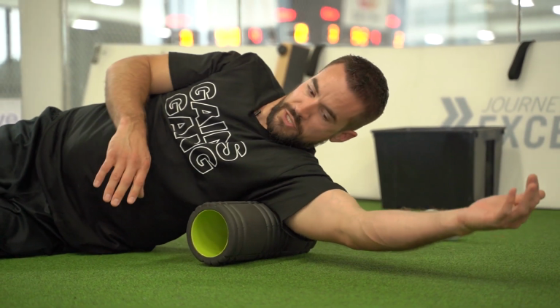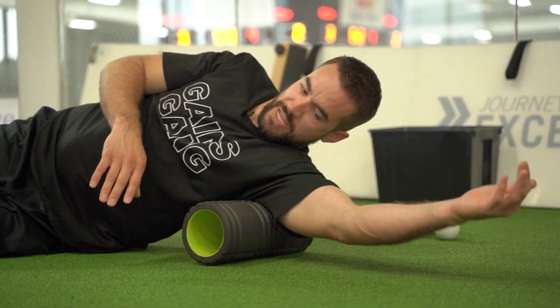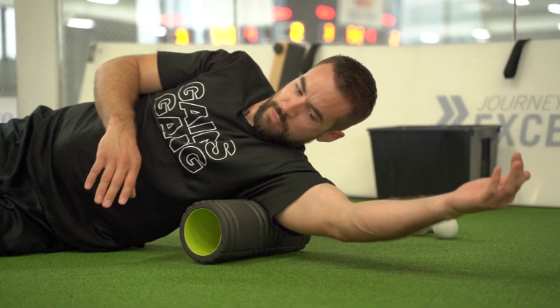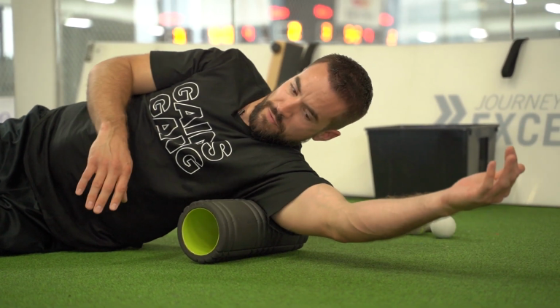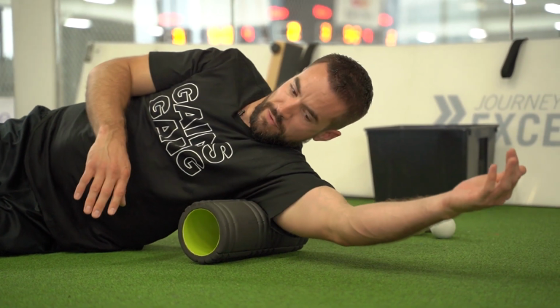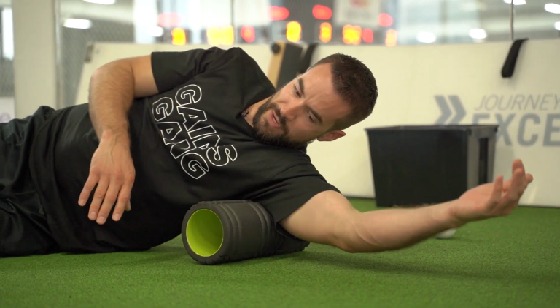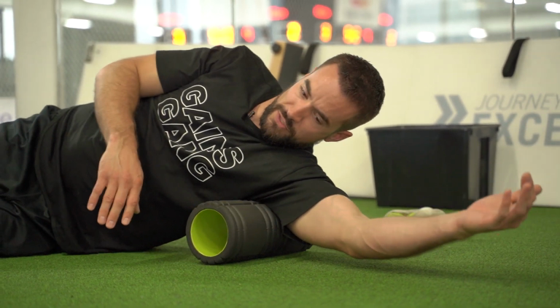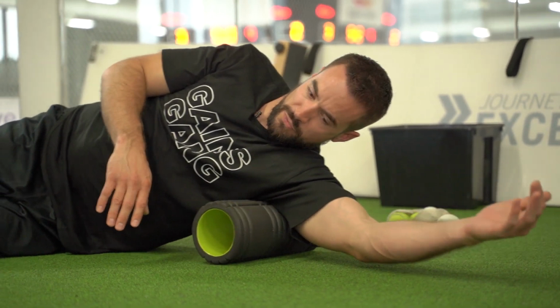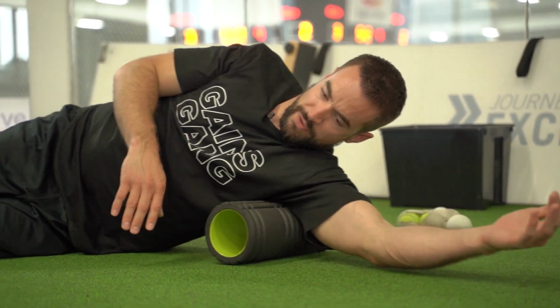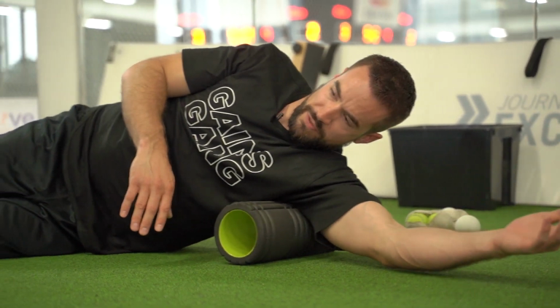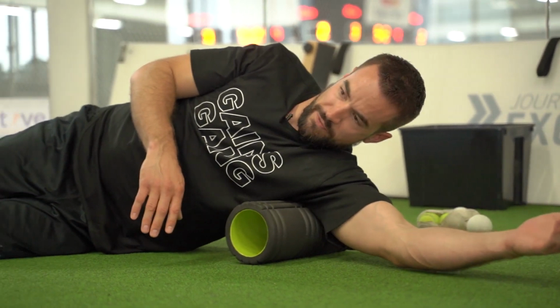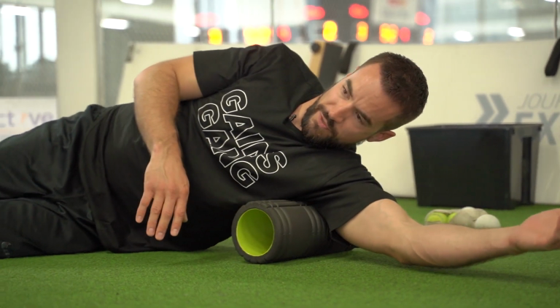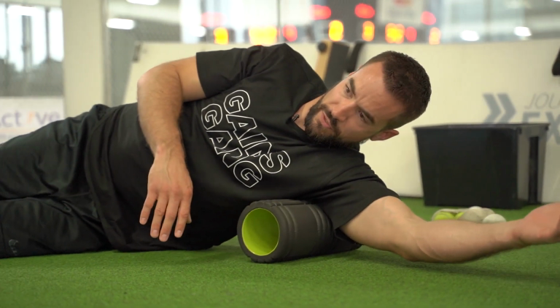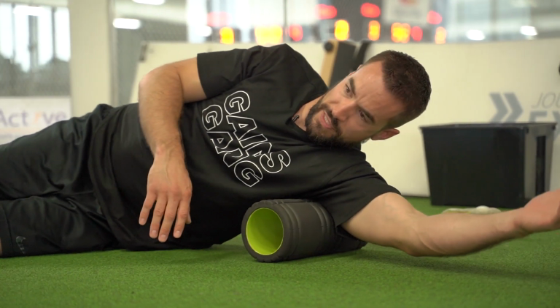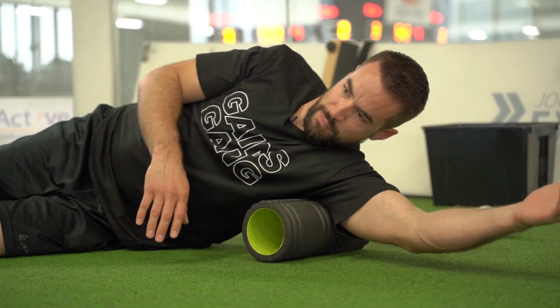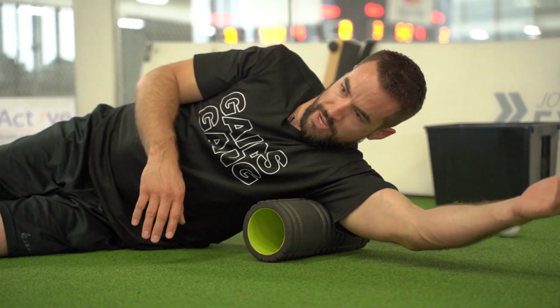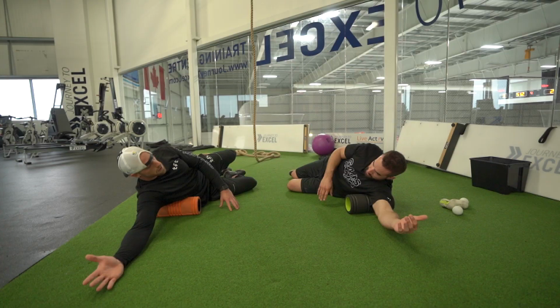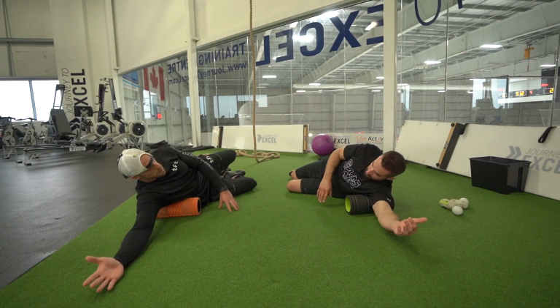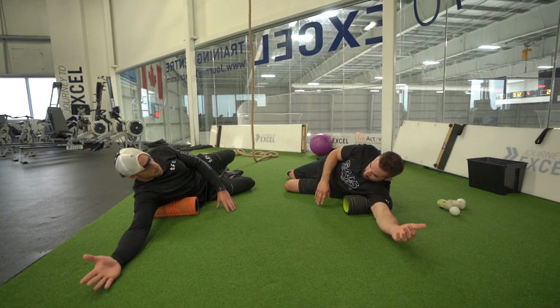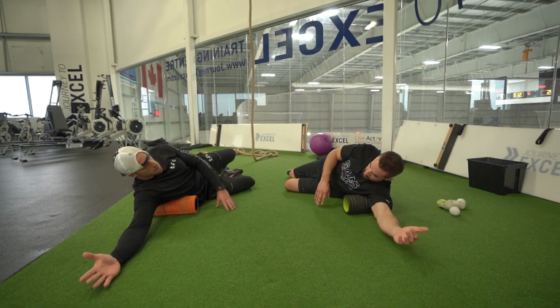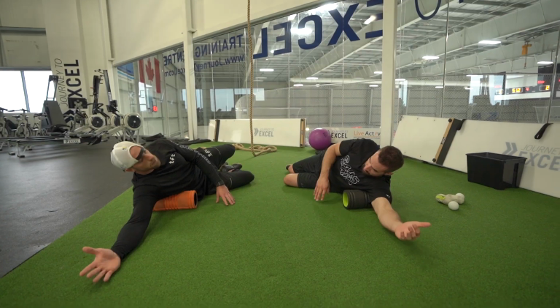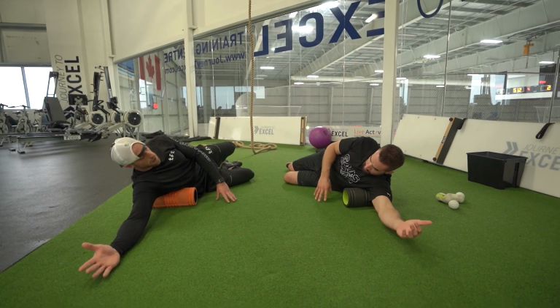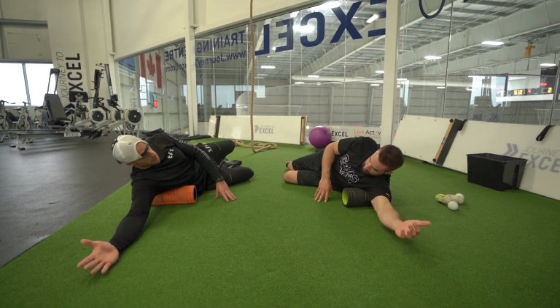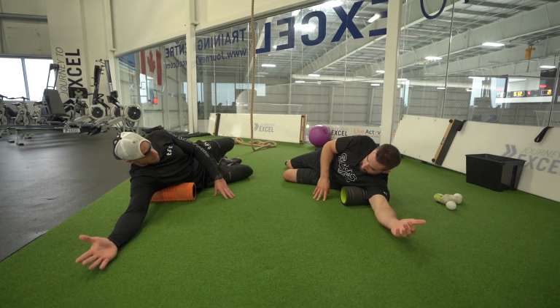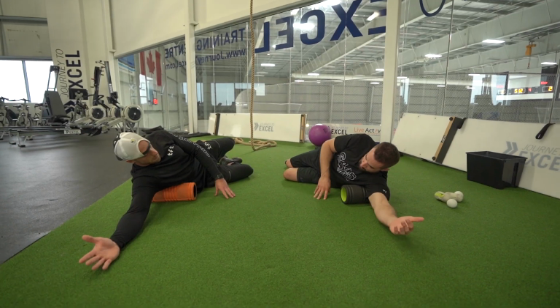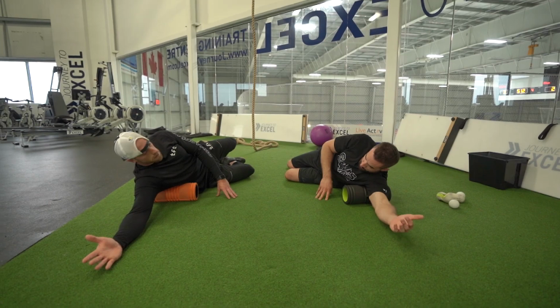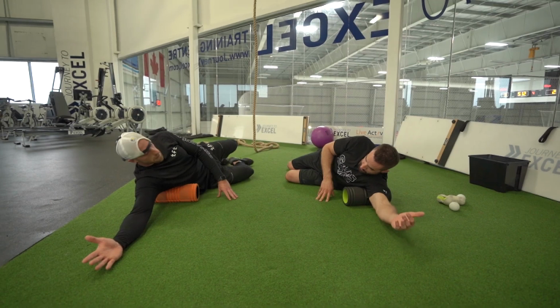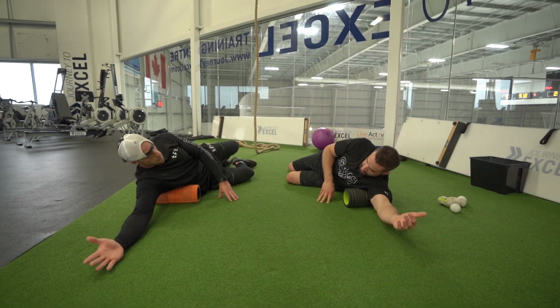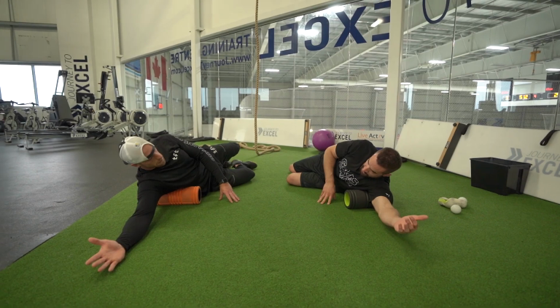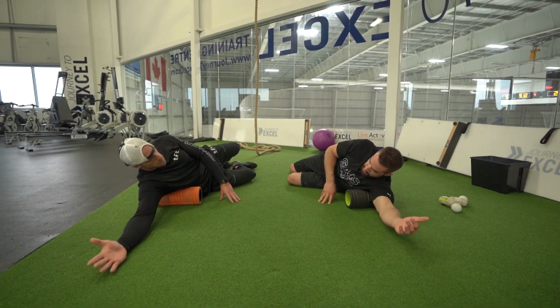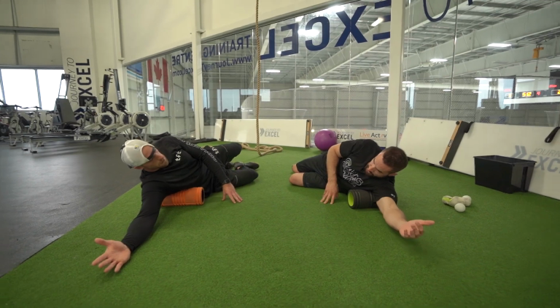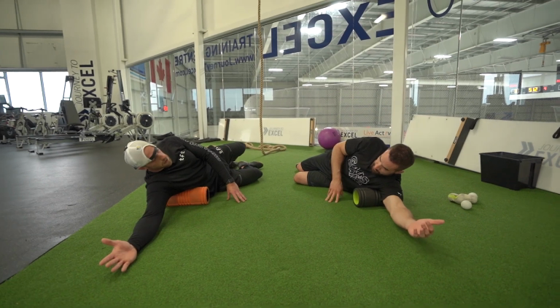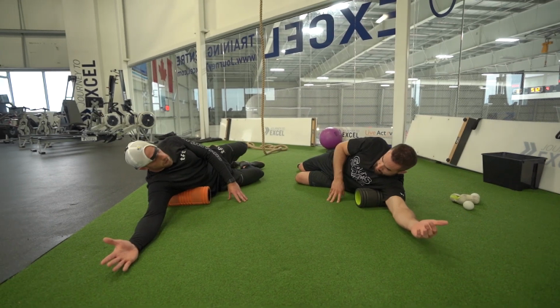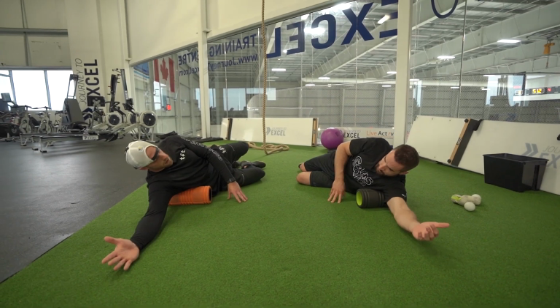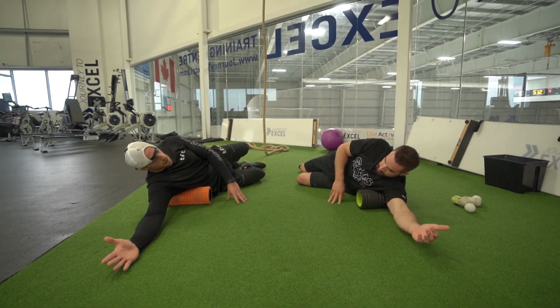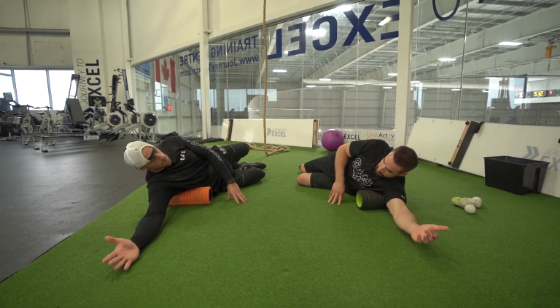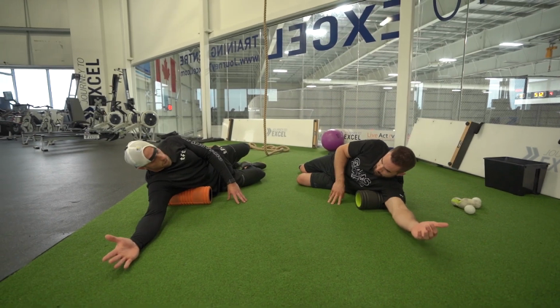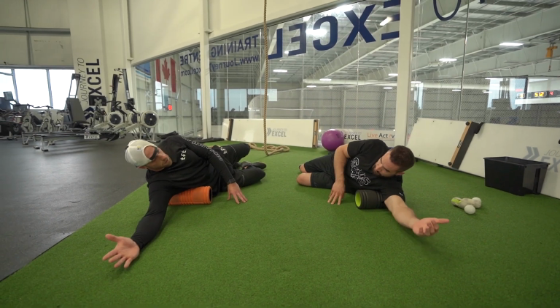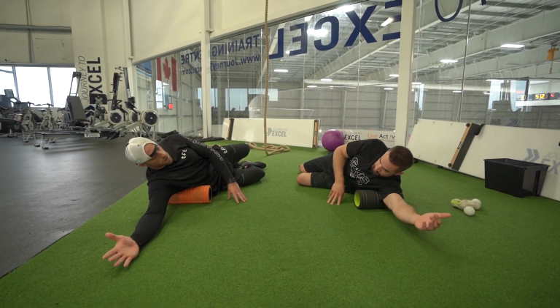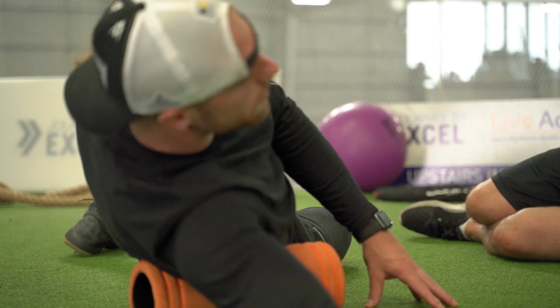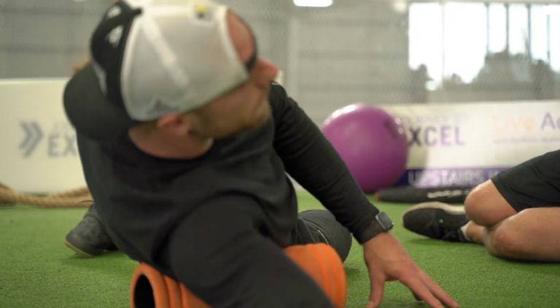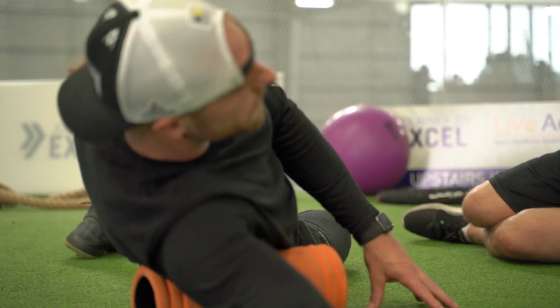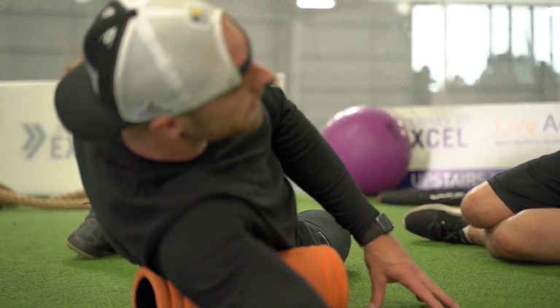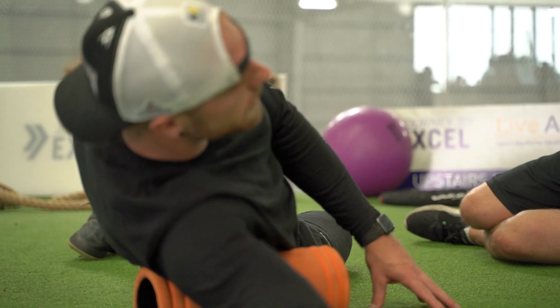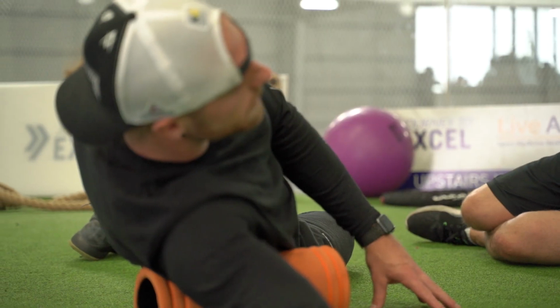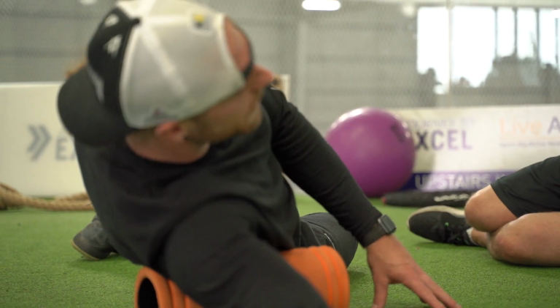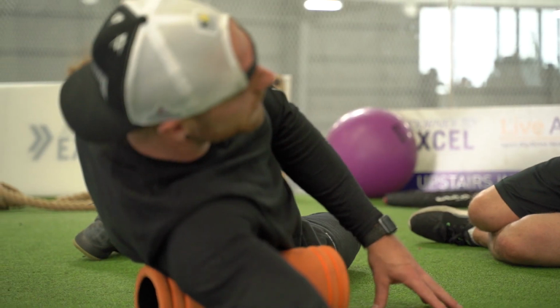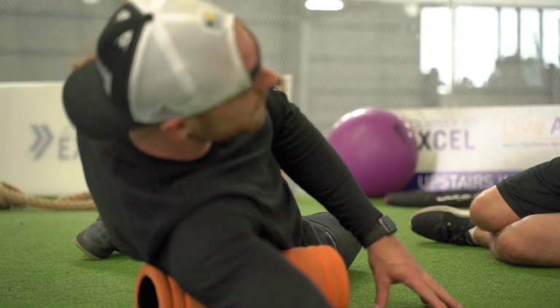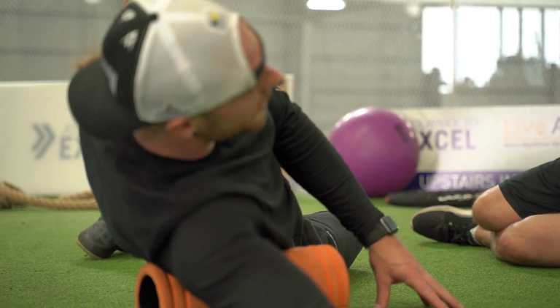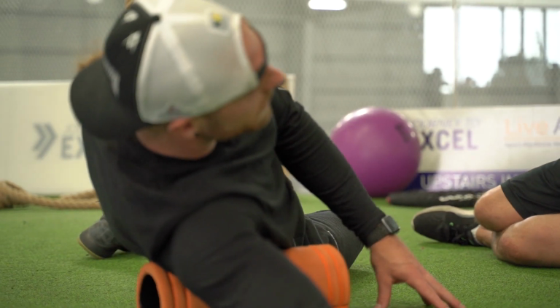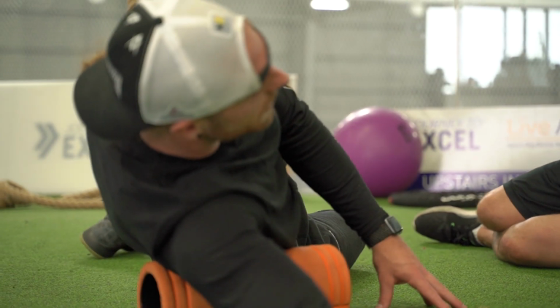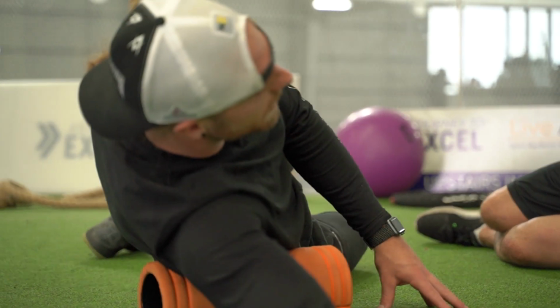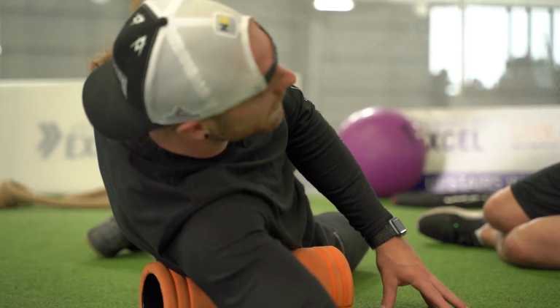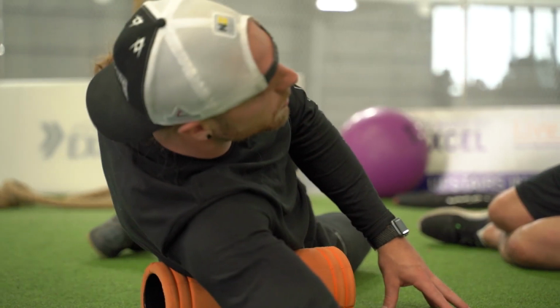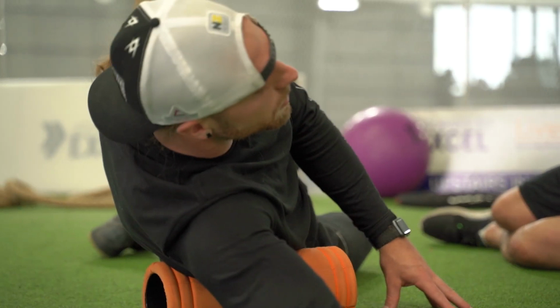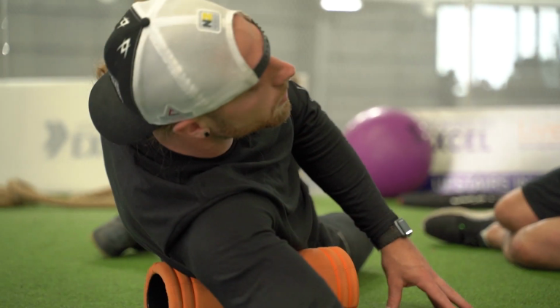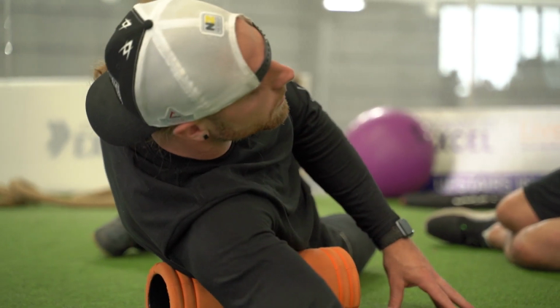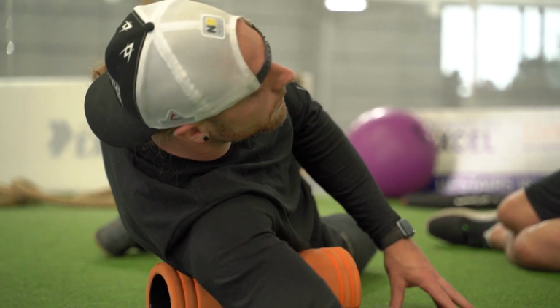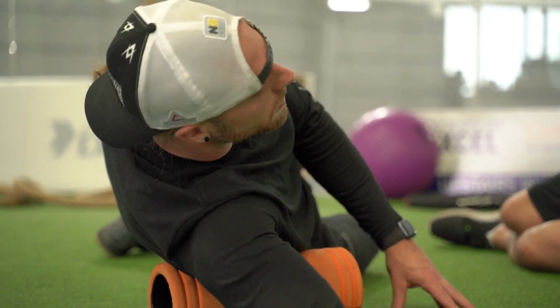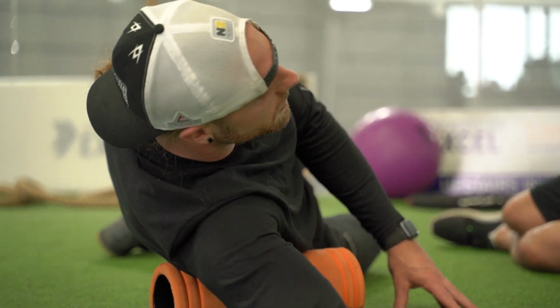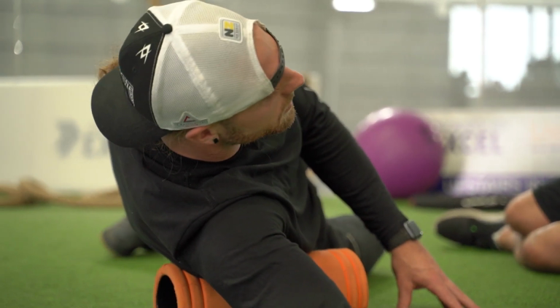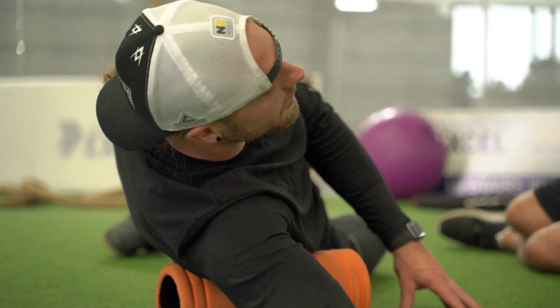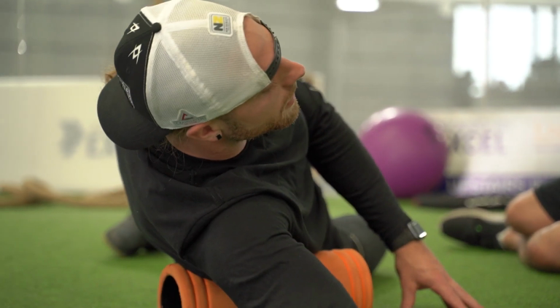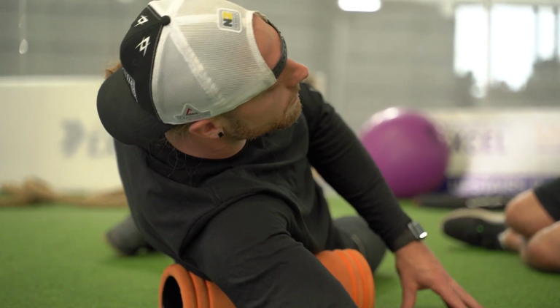Just keep moving around to wherever you feel the pain or the tension. Wherever you're feeling the tightest spots are, that's where you want to focus your time.